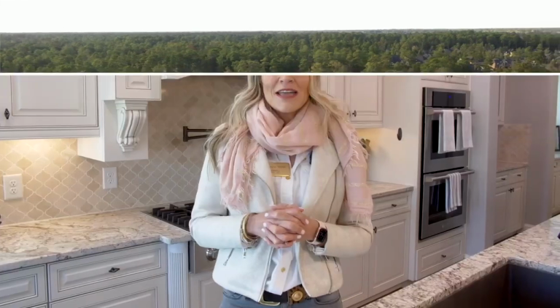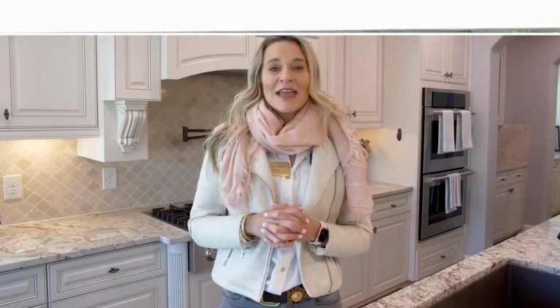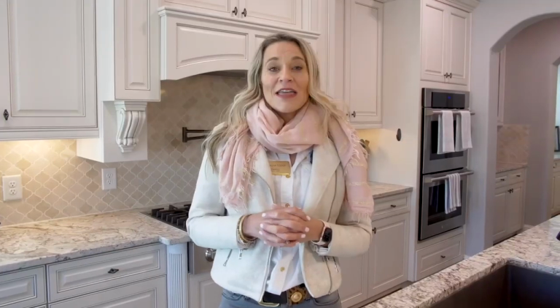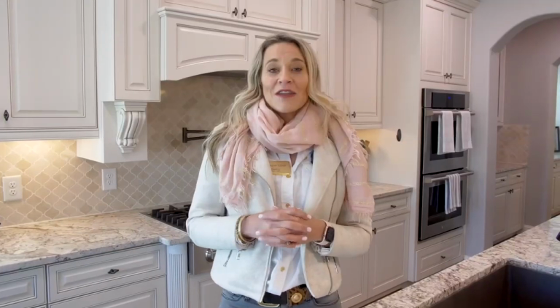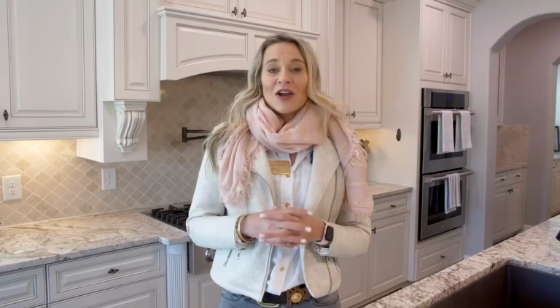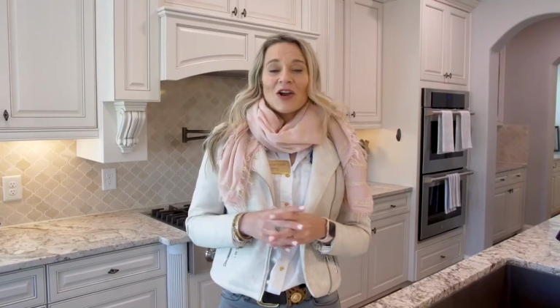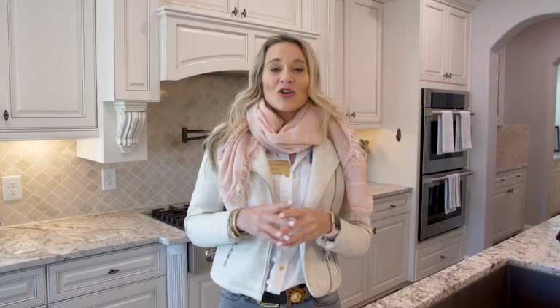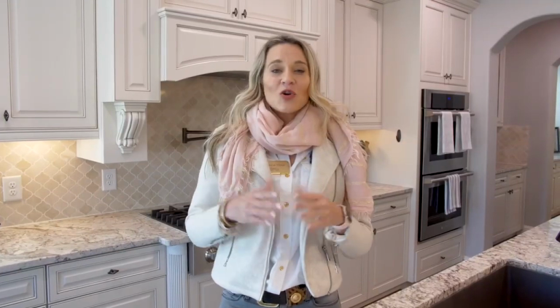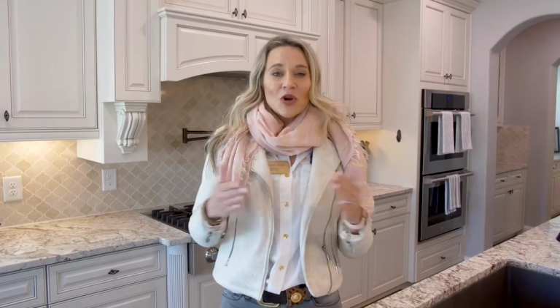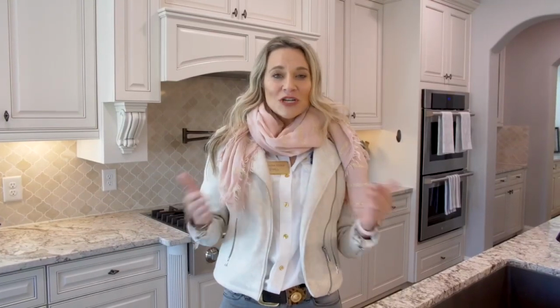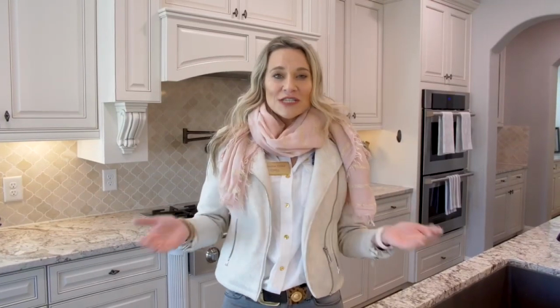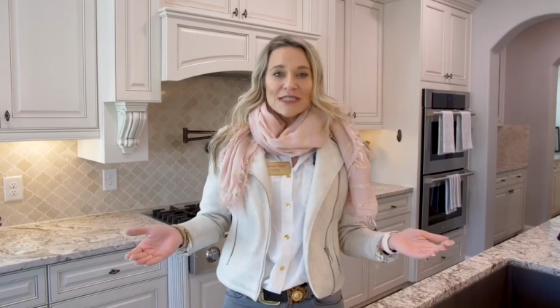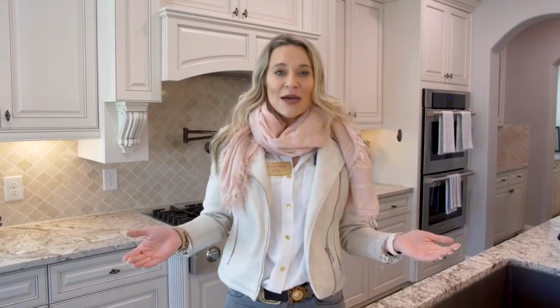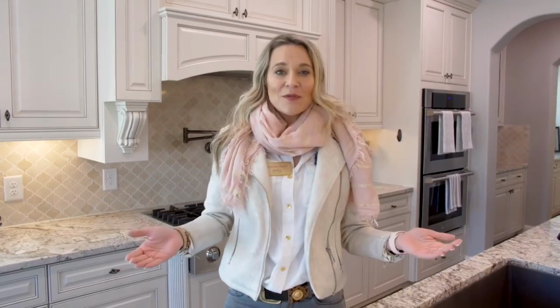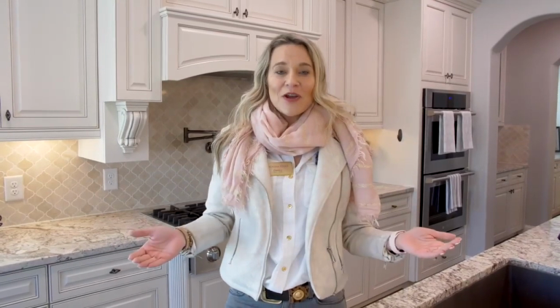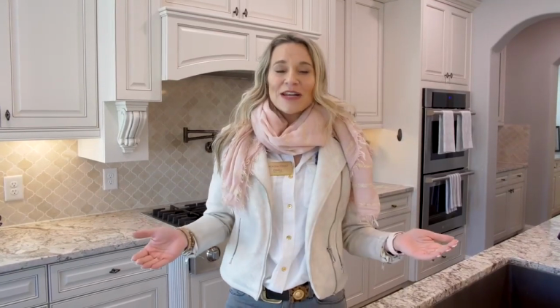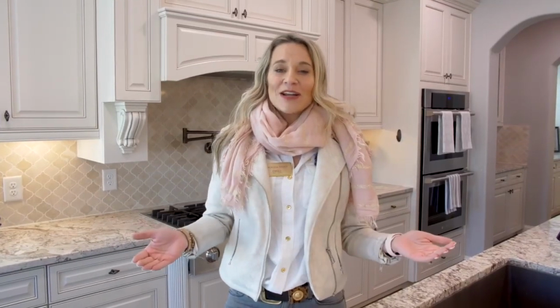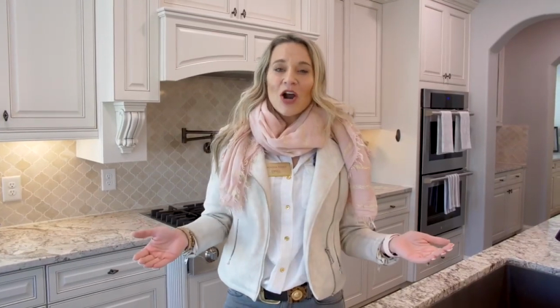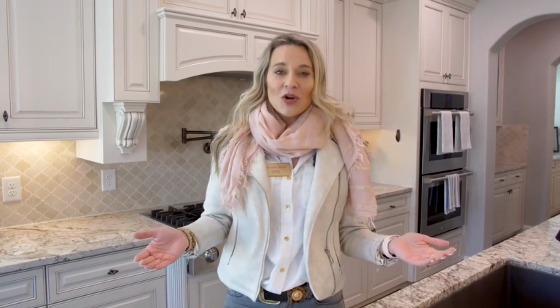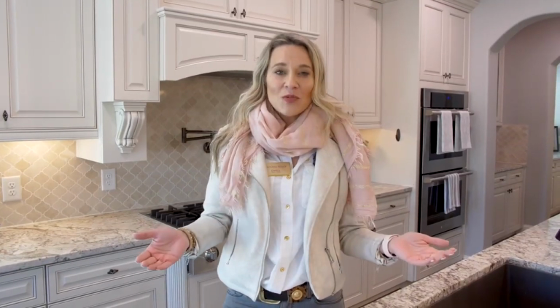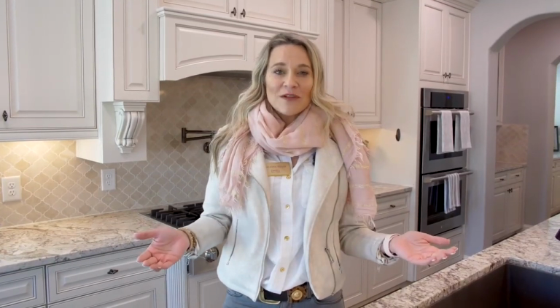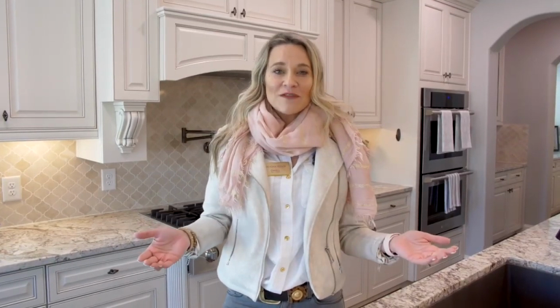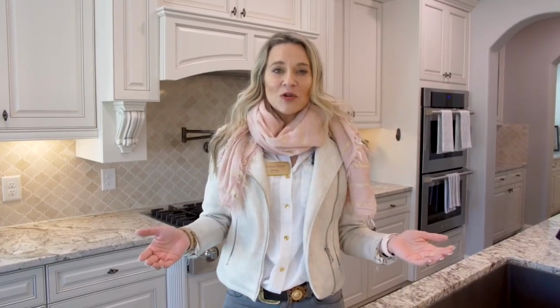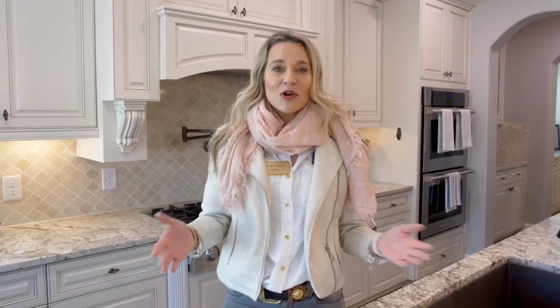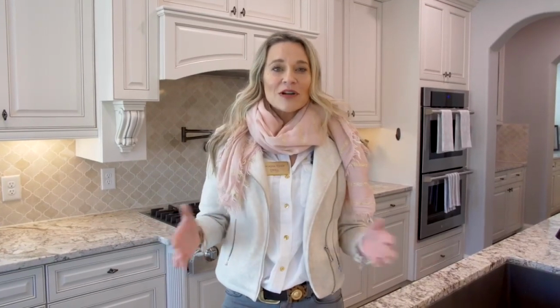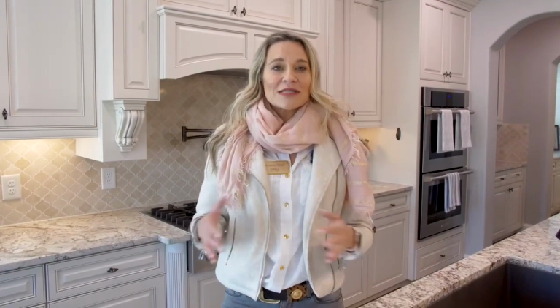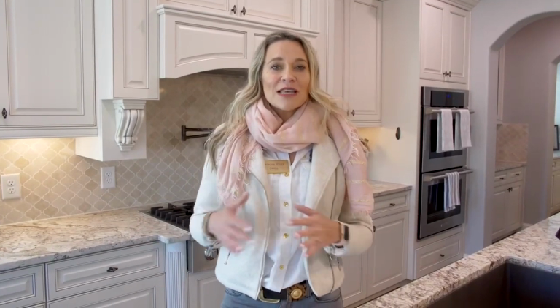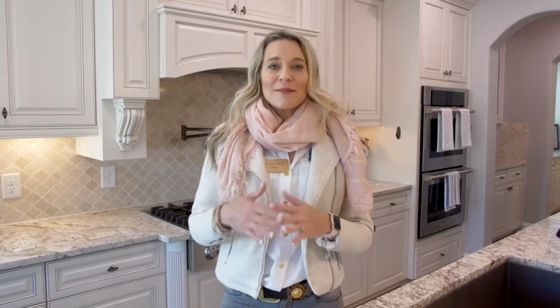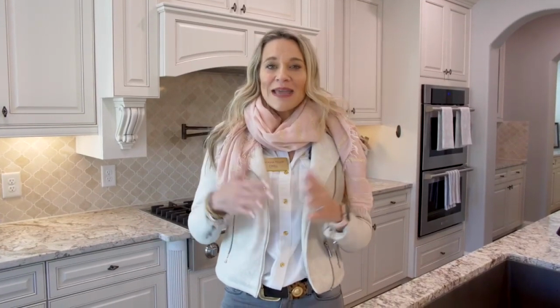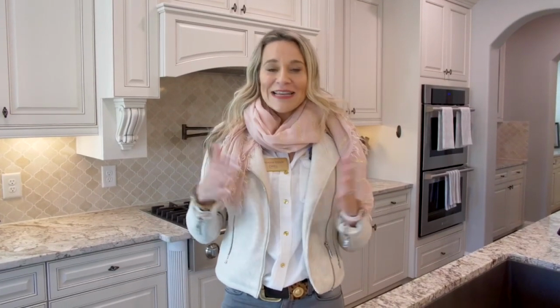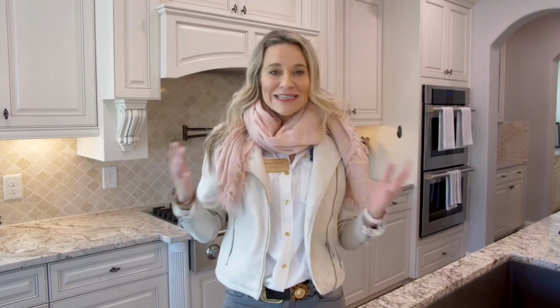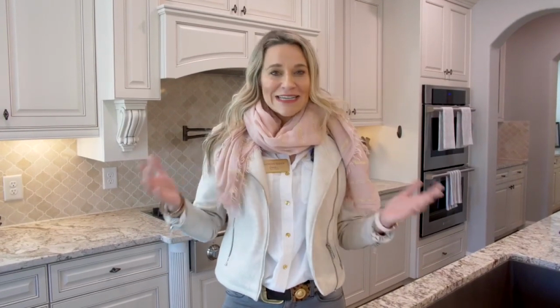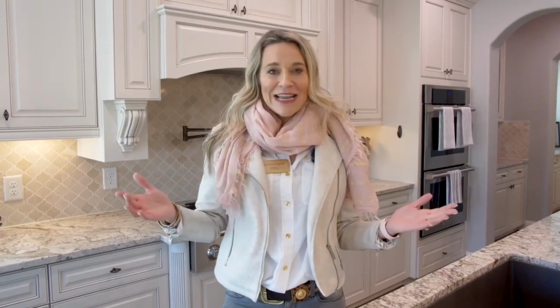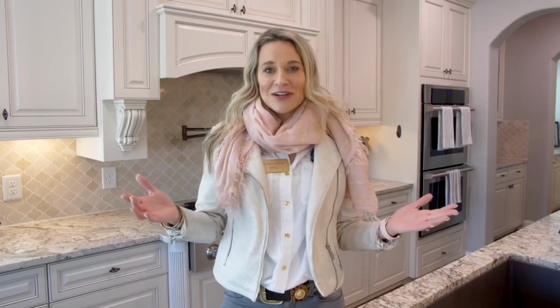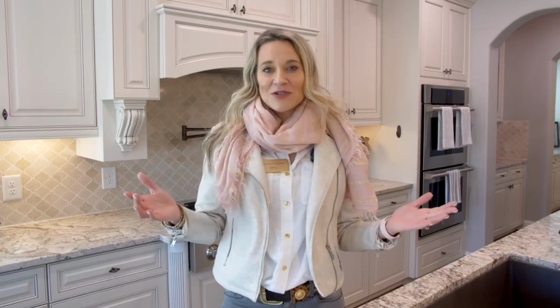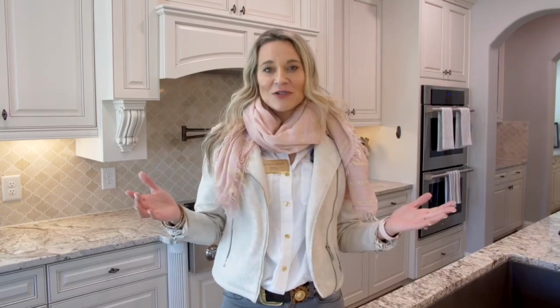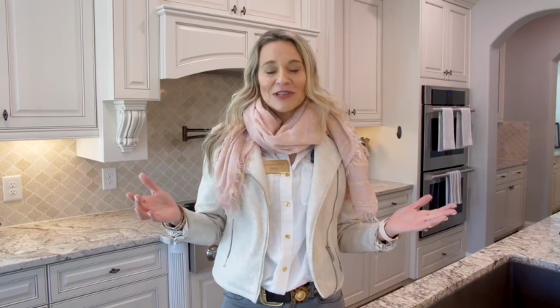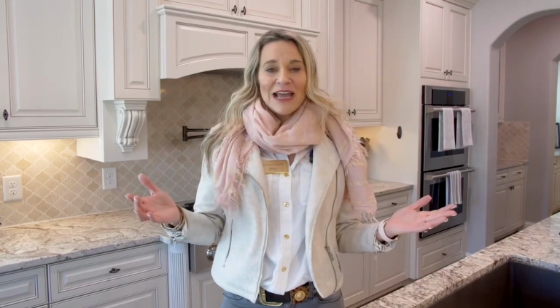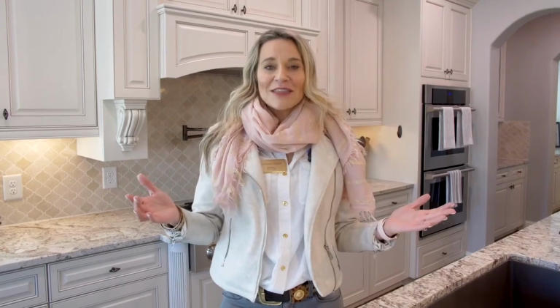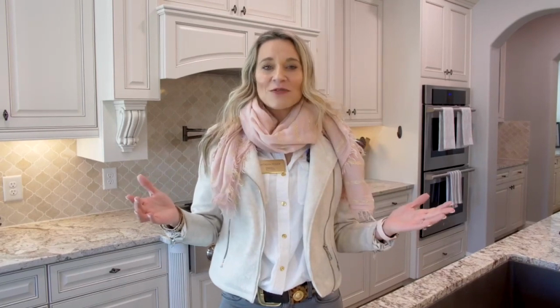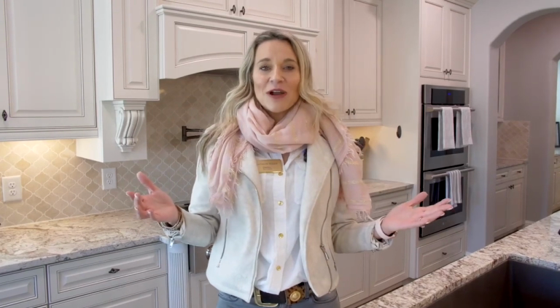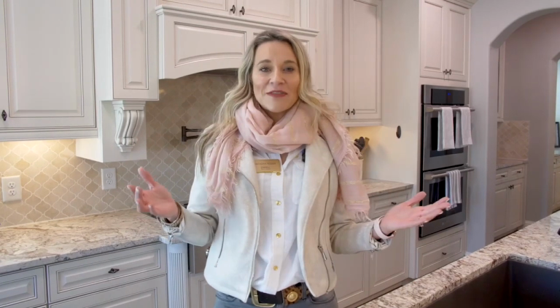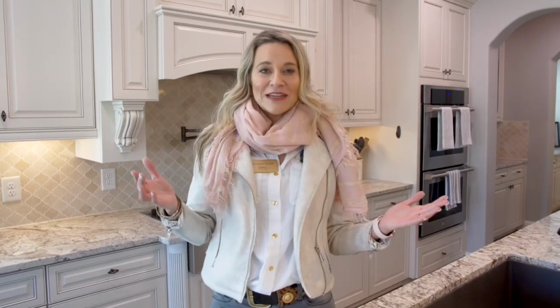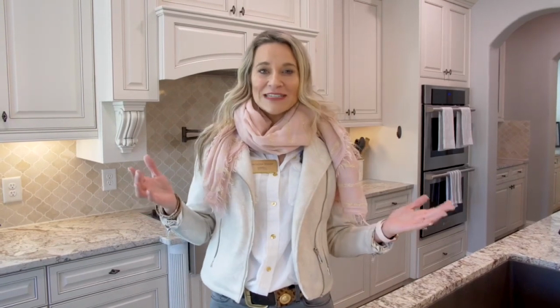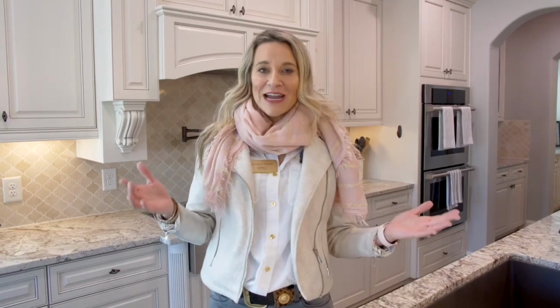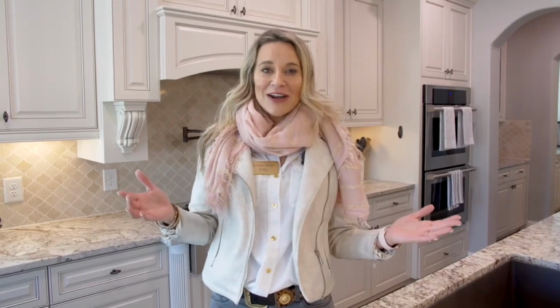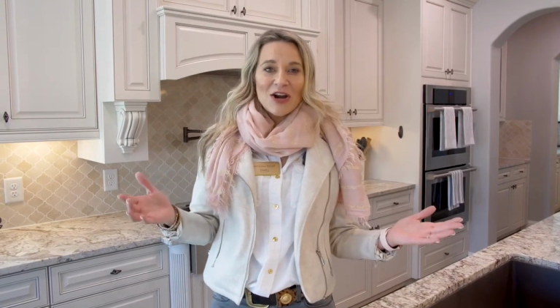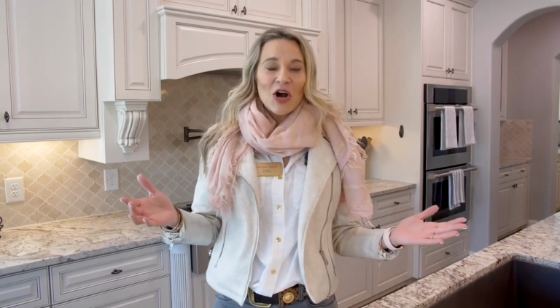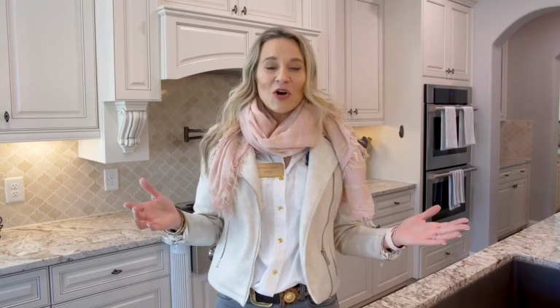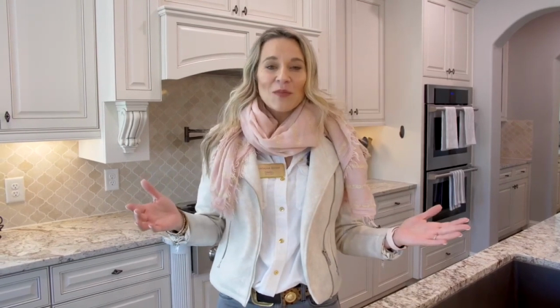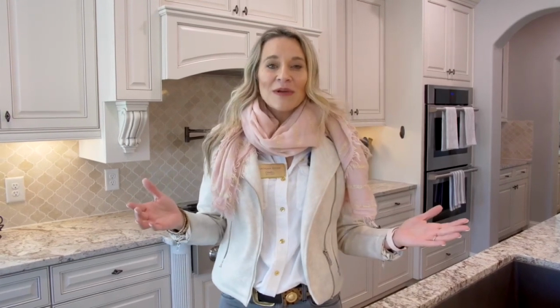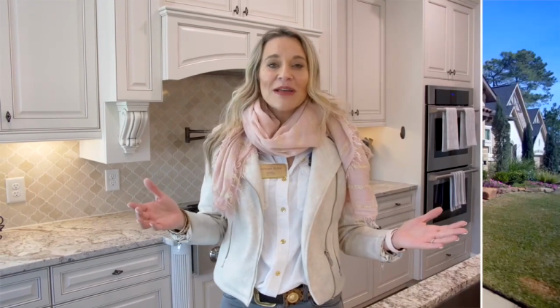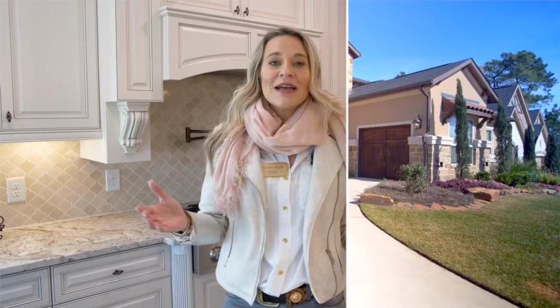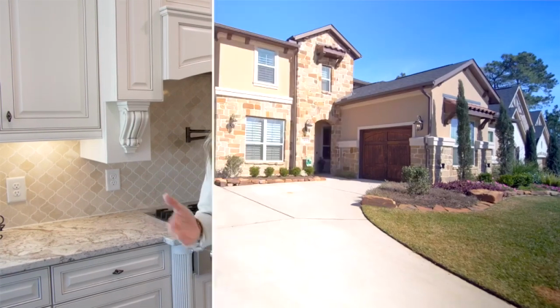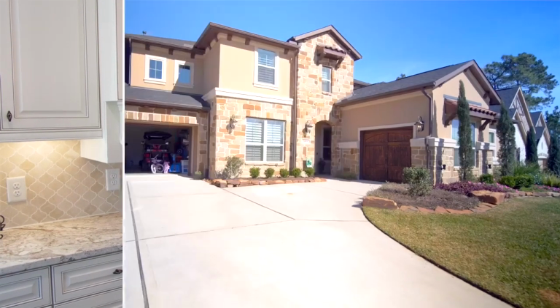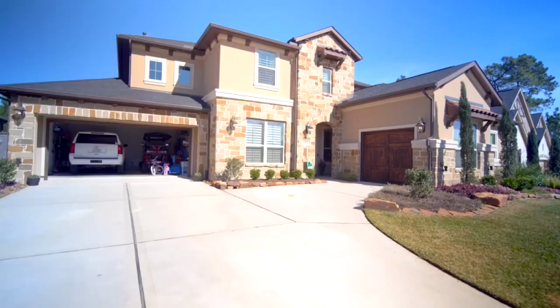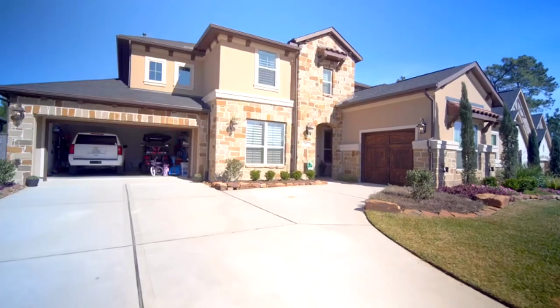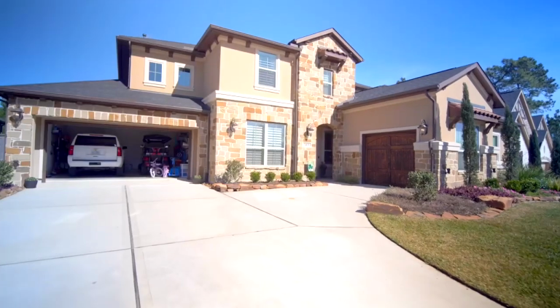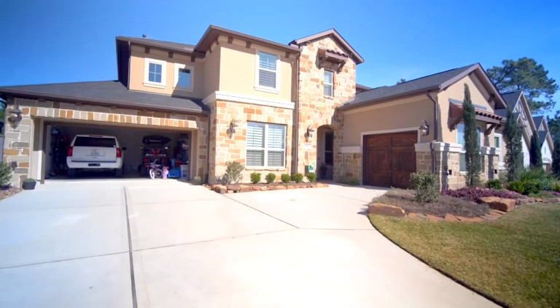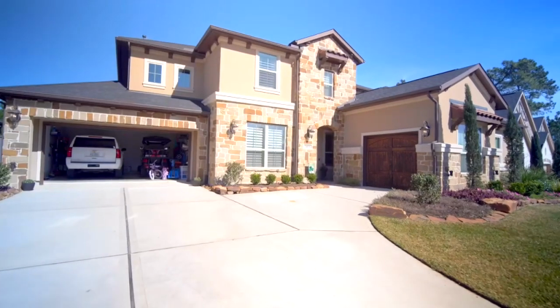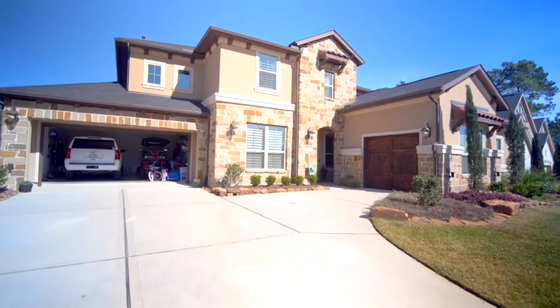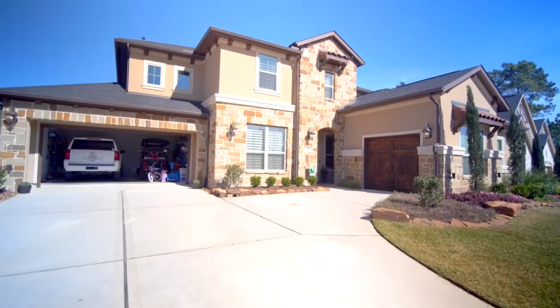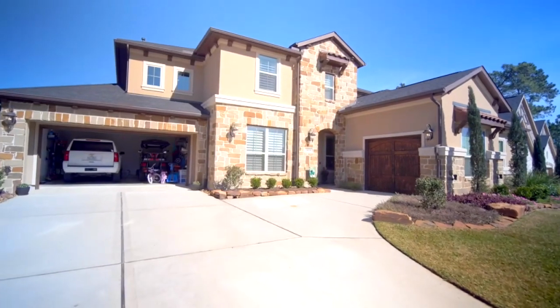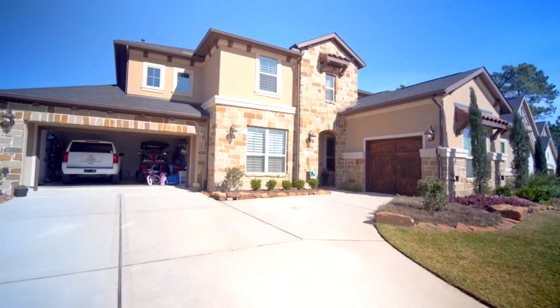There are gorgeous upgraded hardwood floors, amazing natural light throughout the entire home. Come check it out with us.